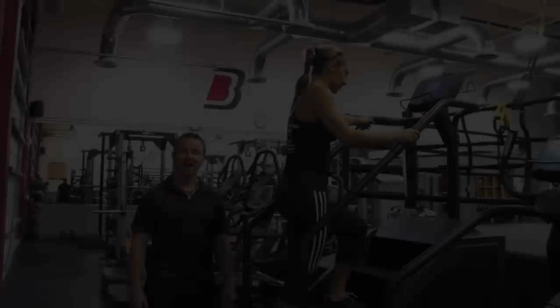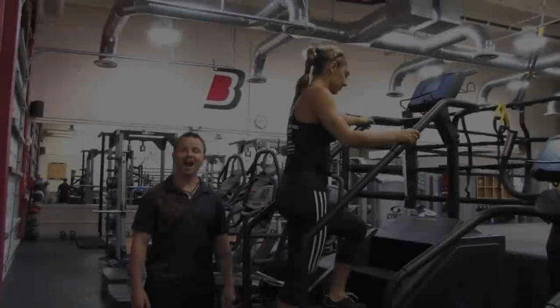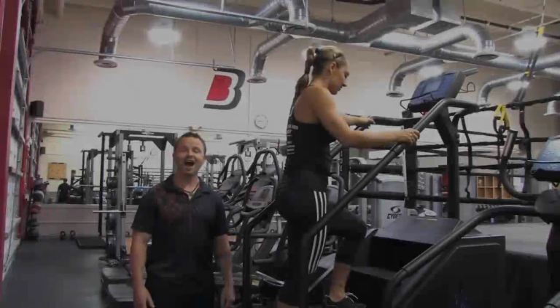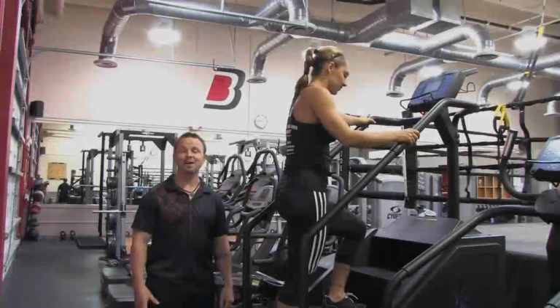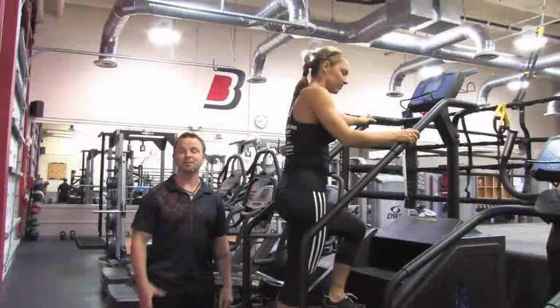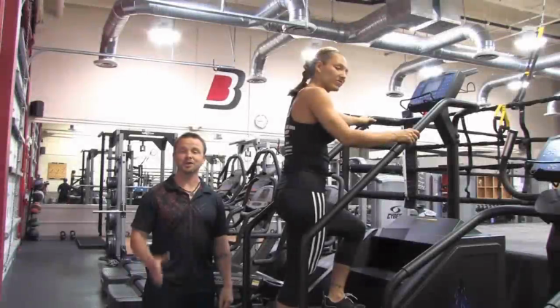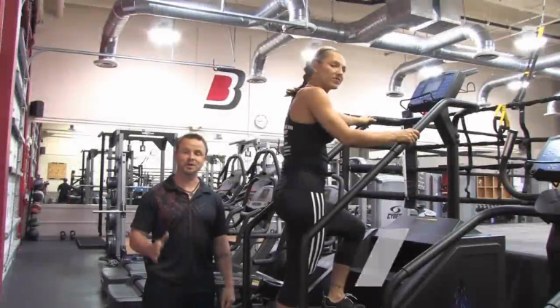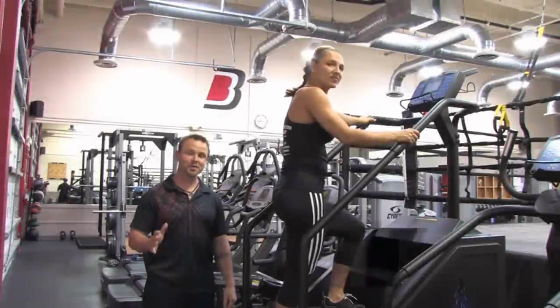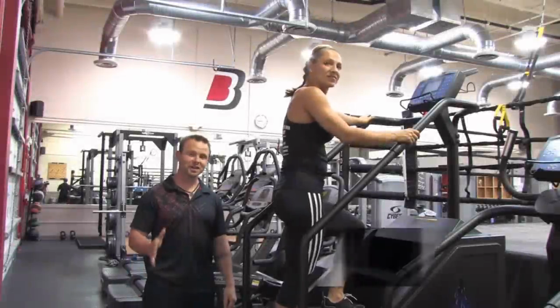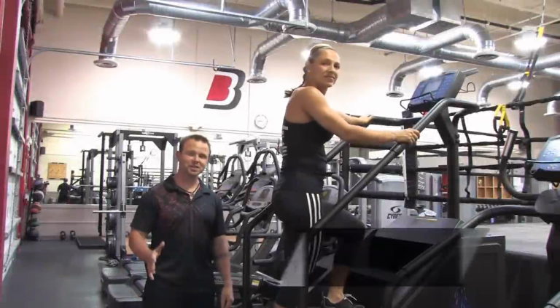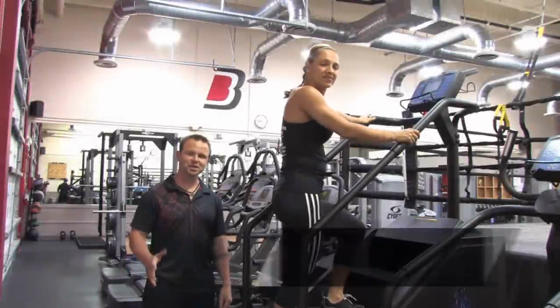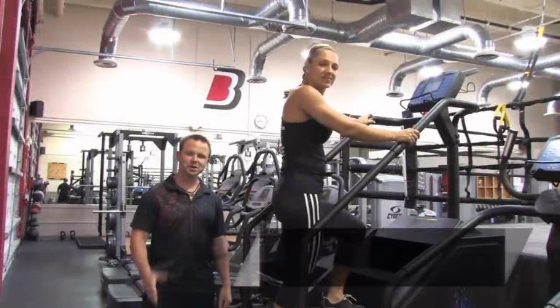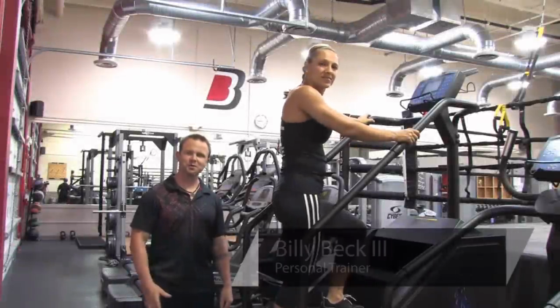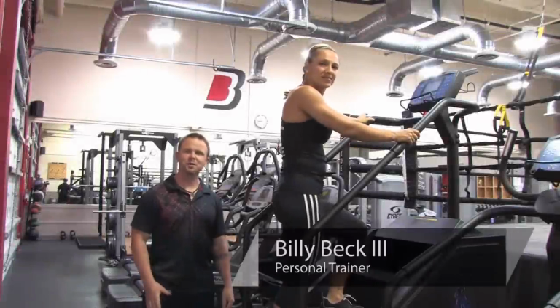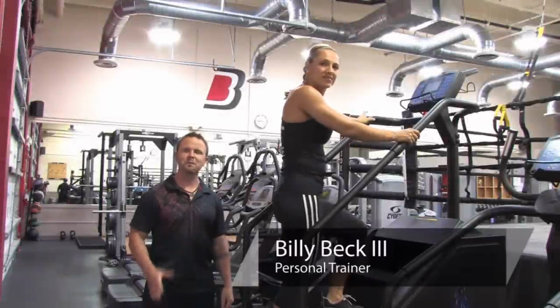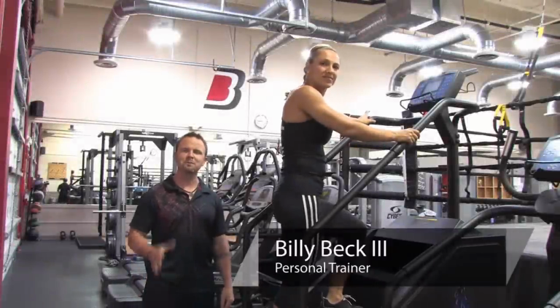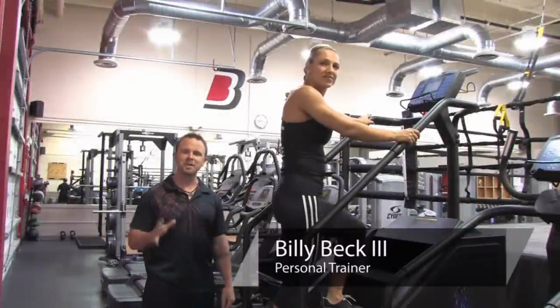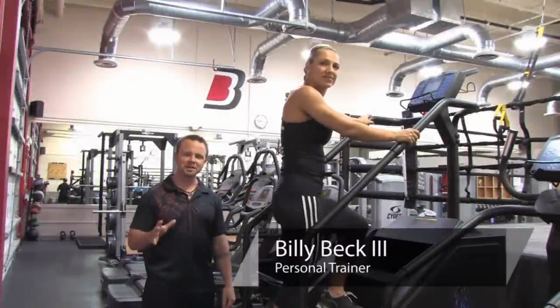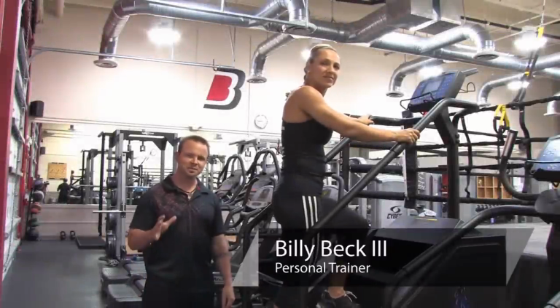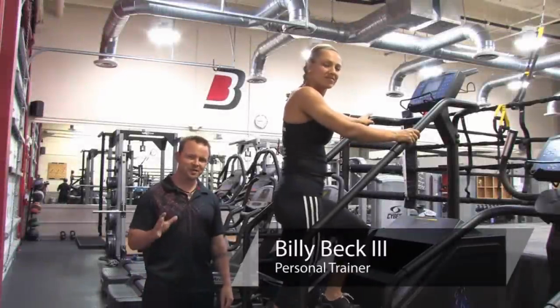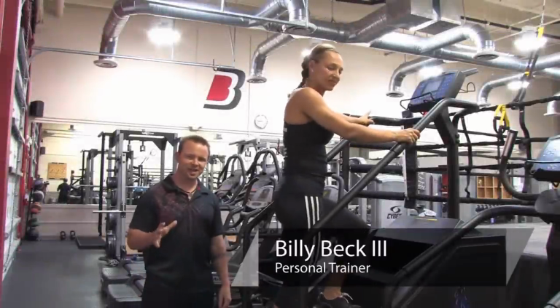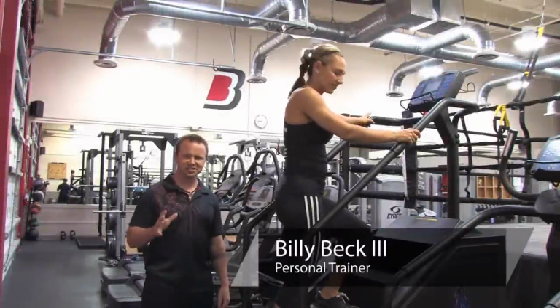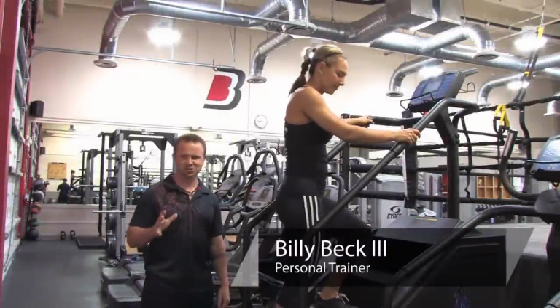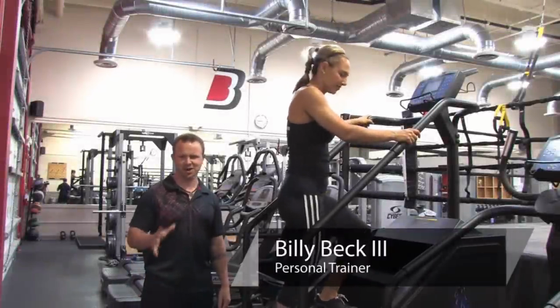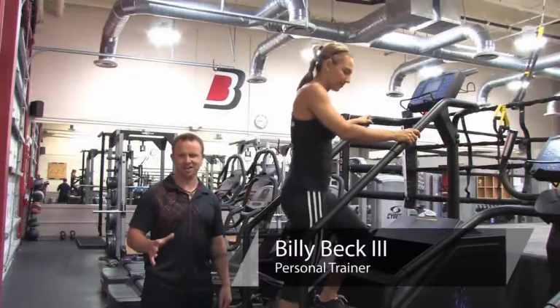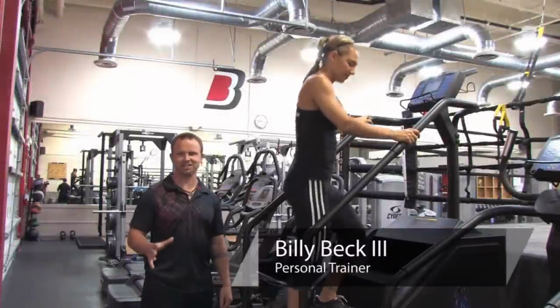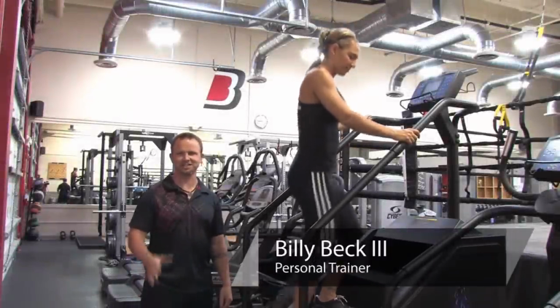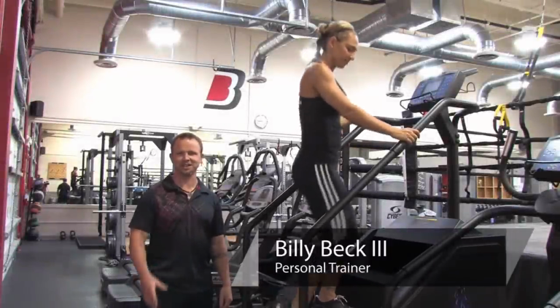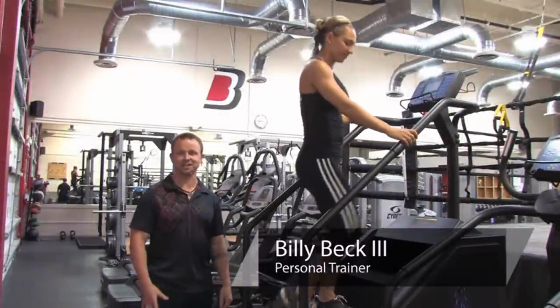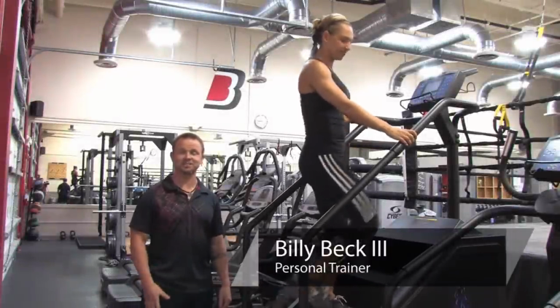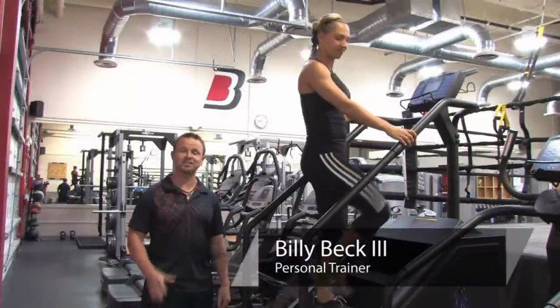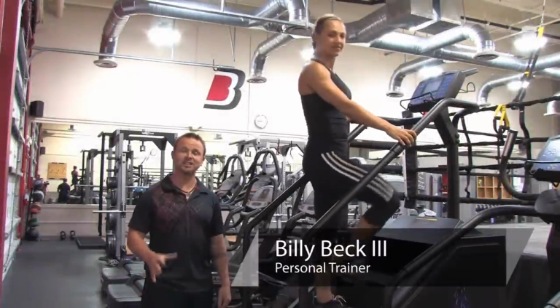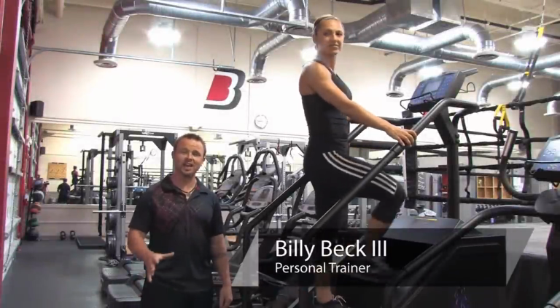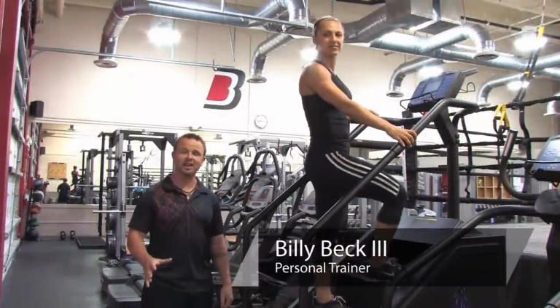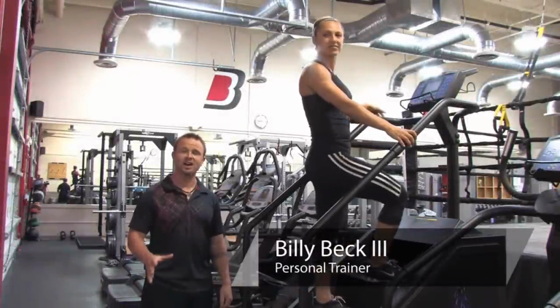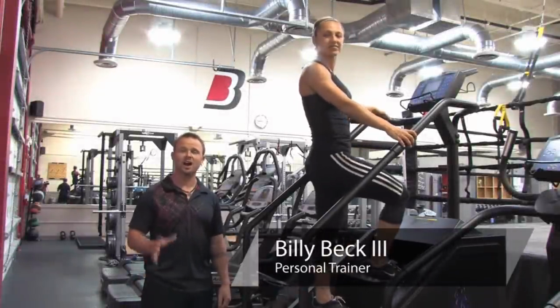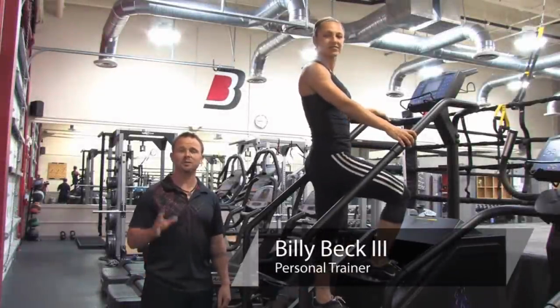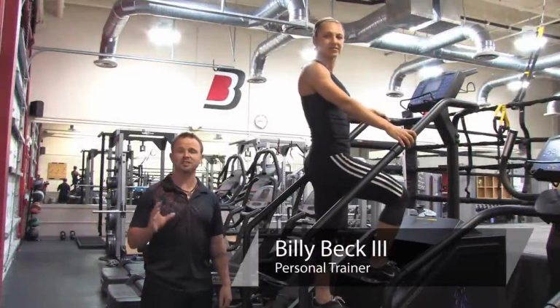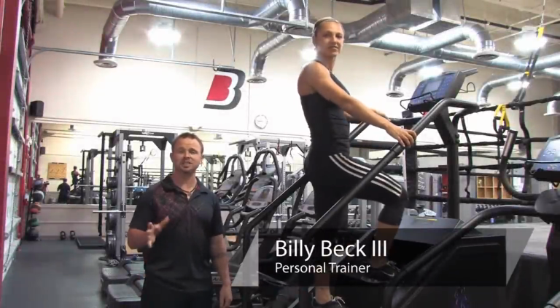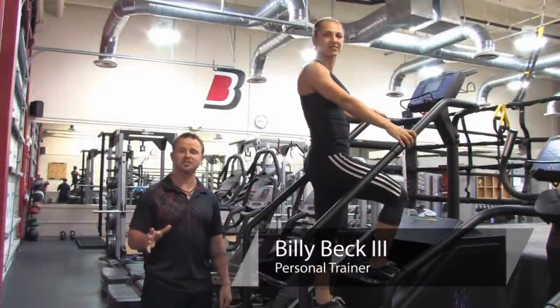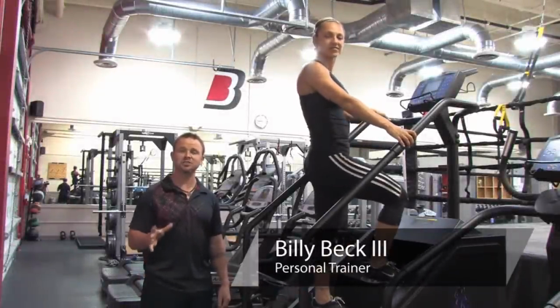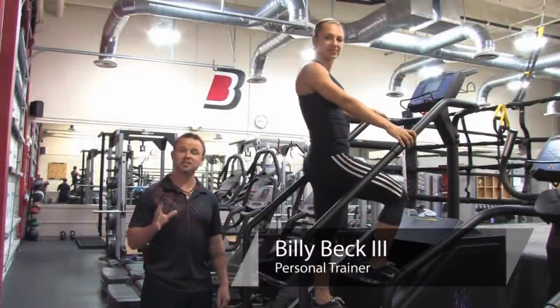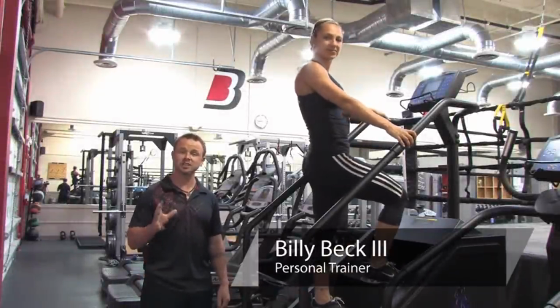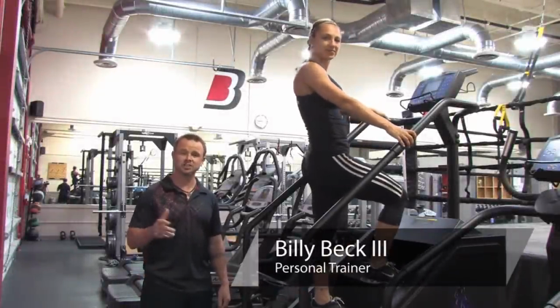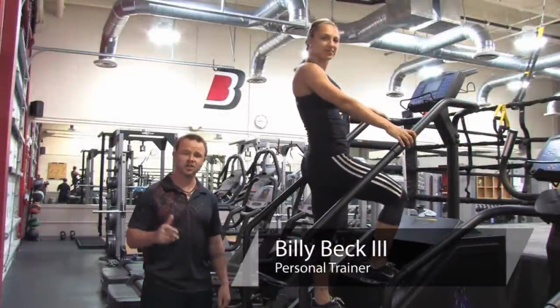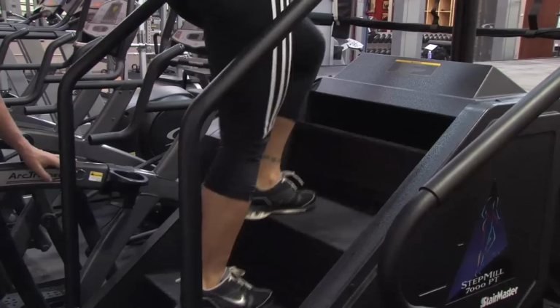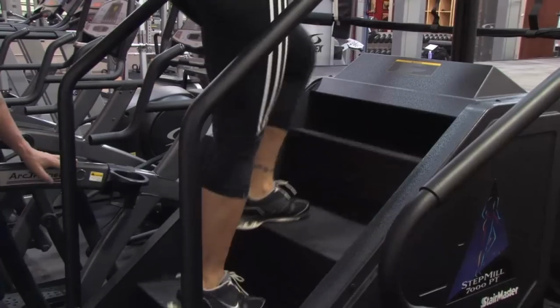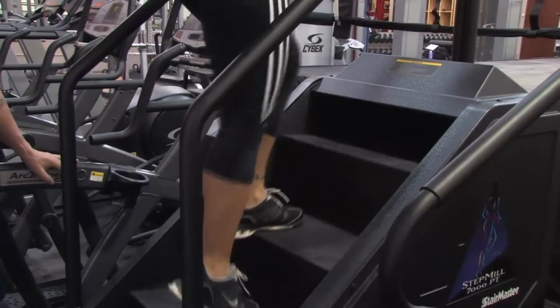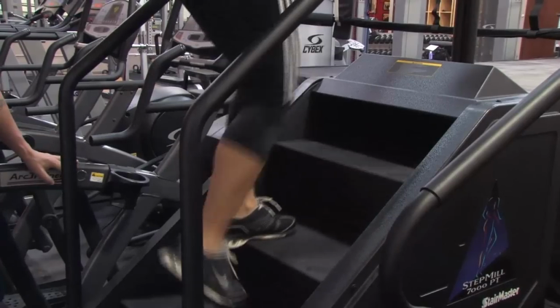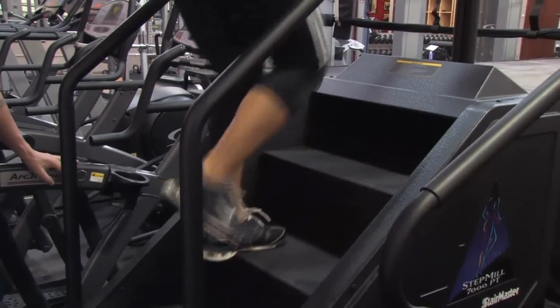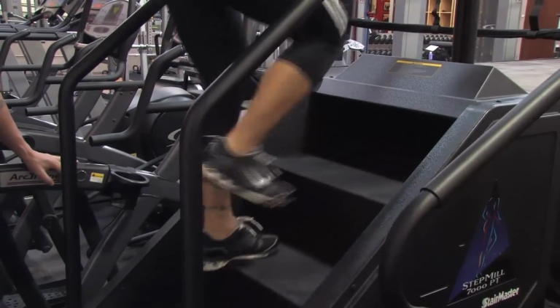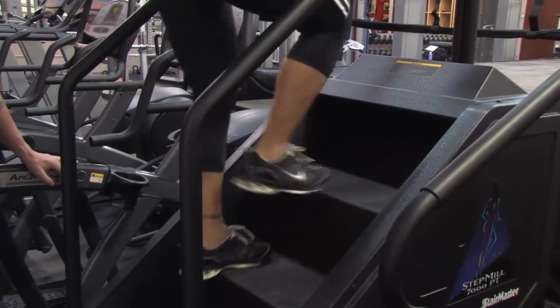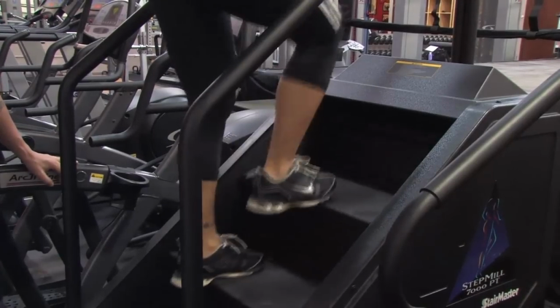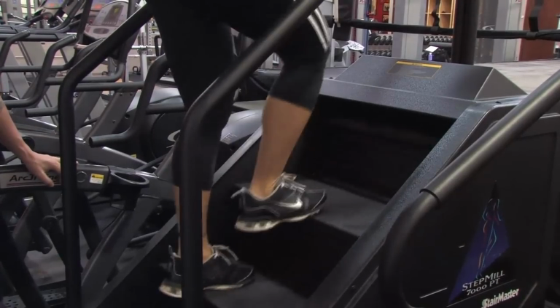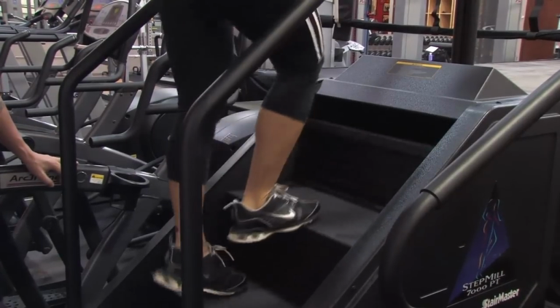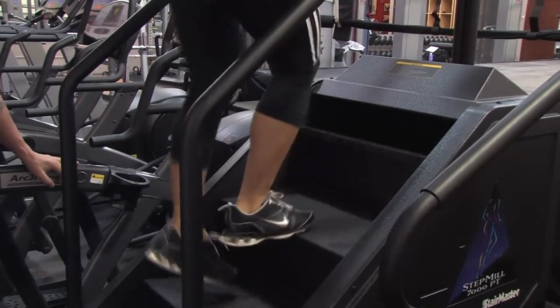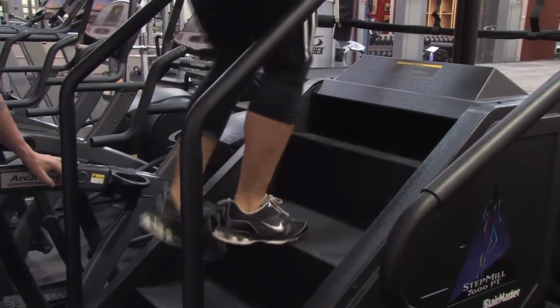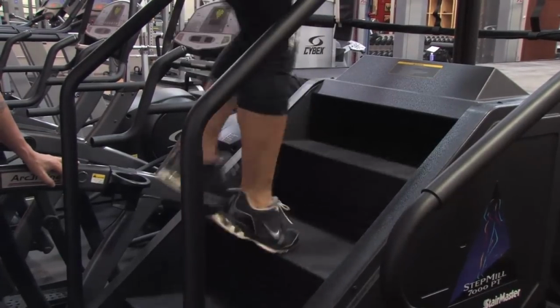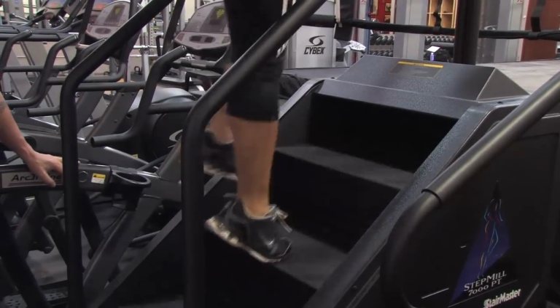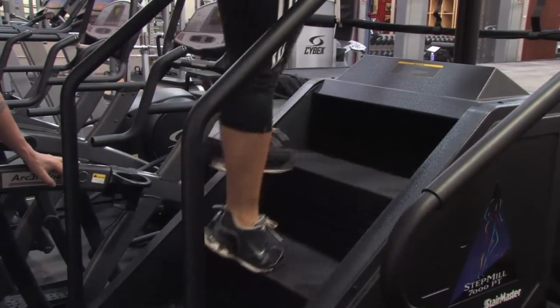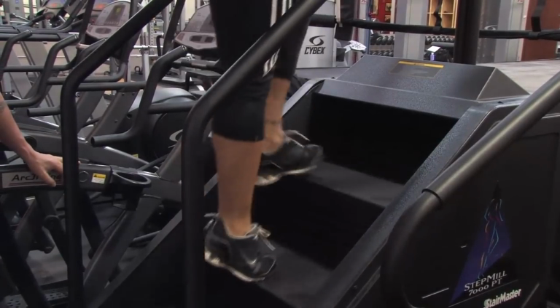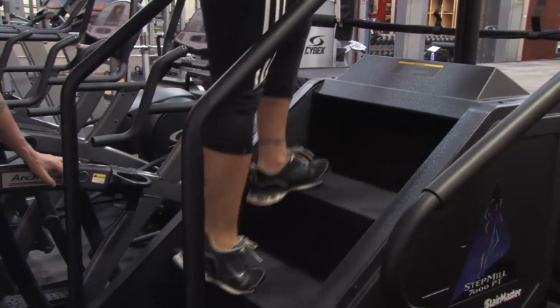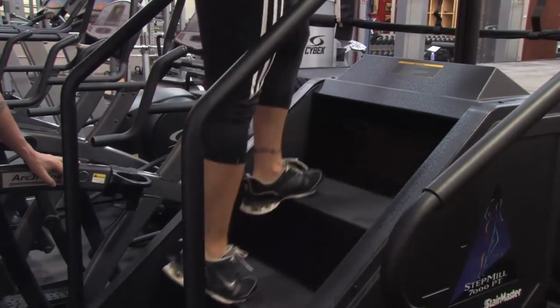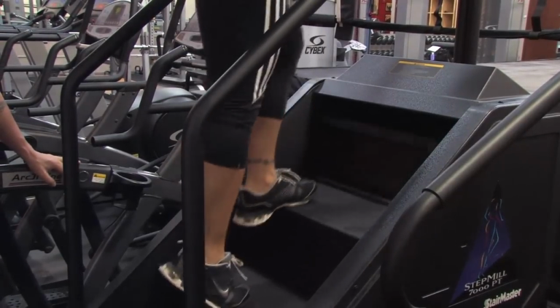Hi, Billy Beck III from Billy Beck Training Center. Today I'm going to teach you knee strengthening exercises on a StairMaster.